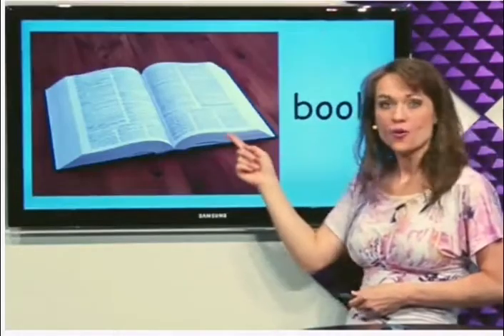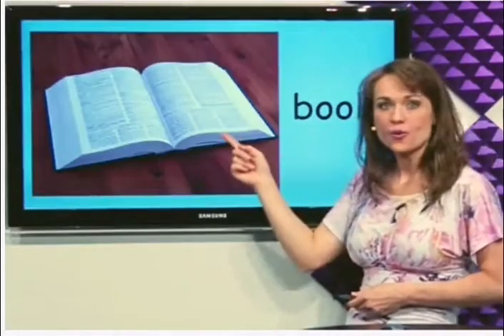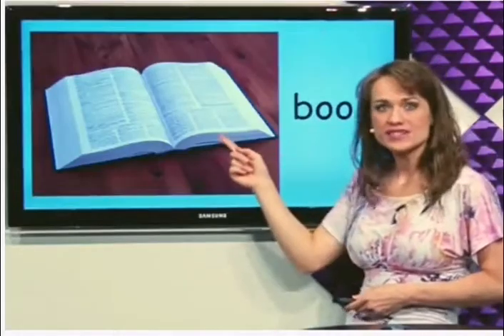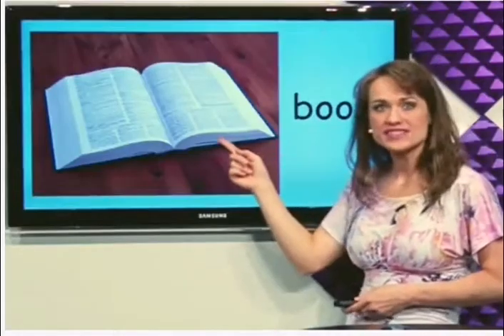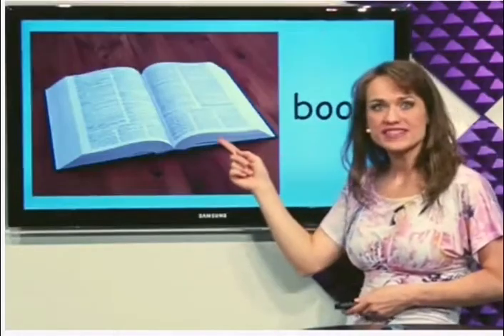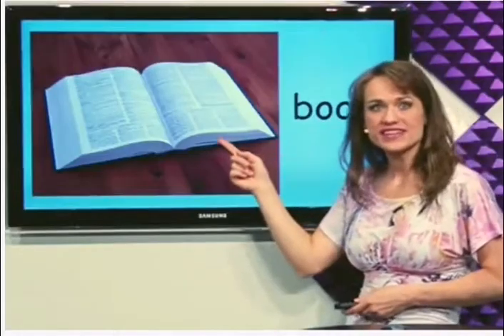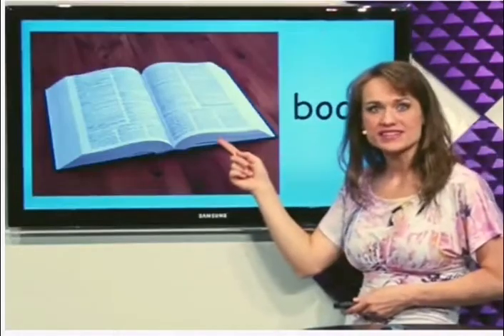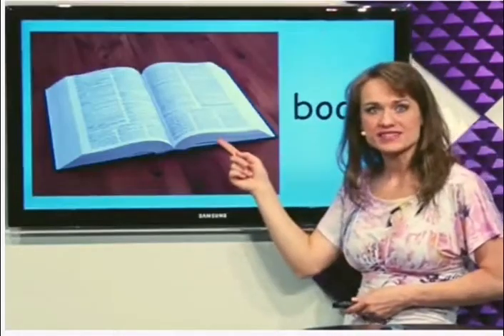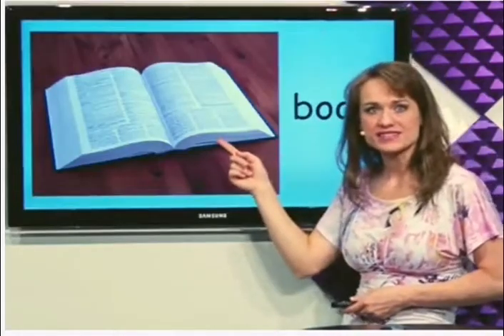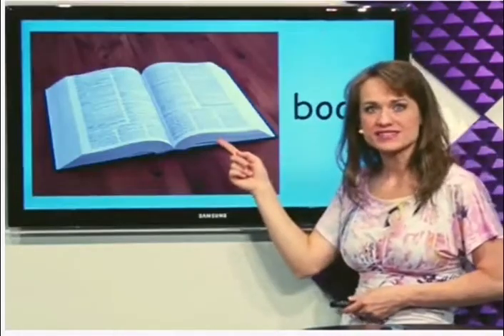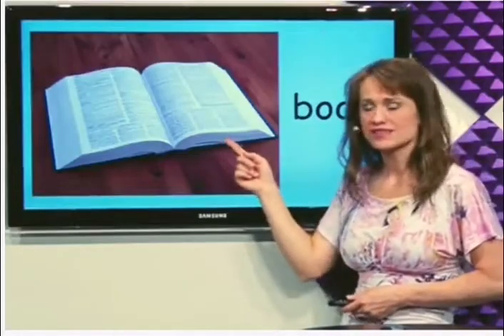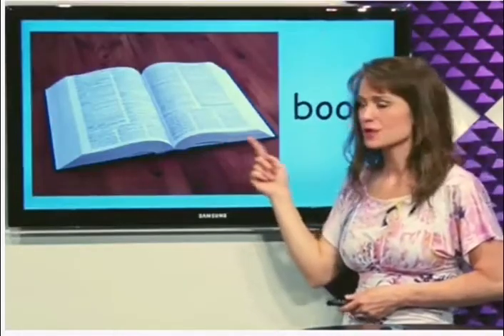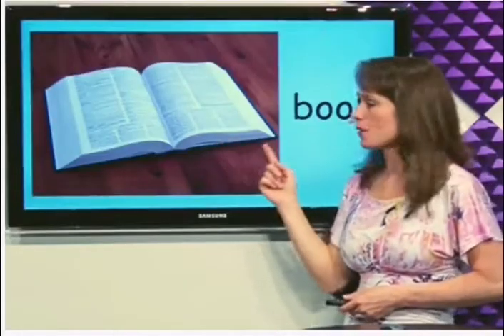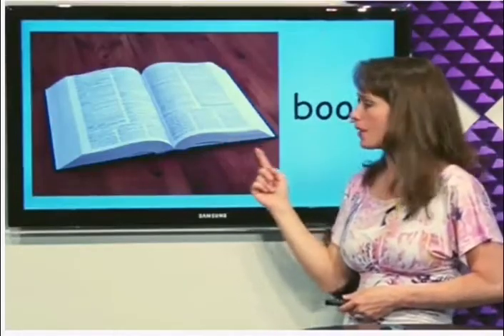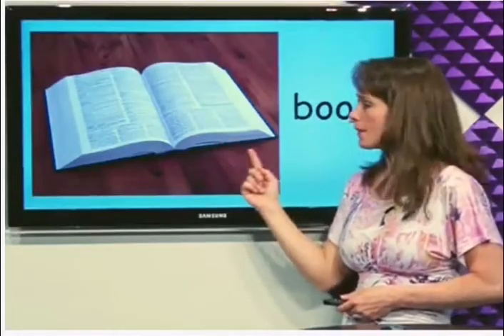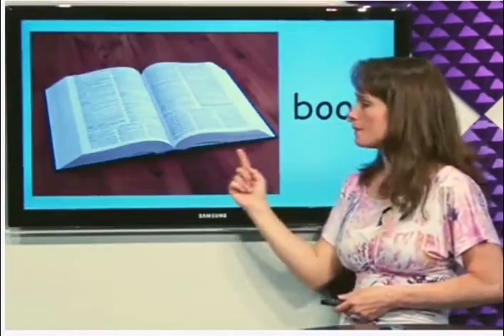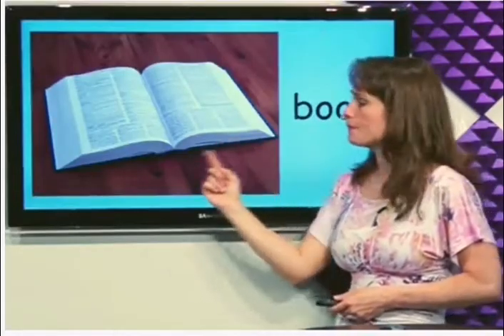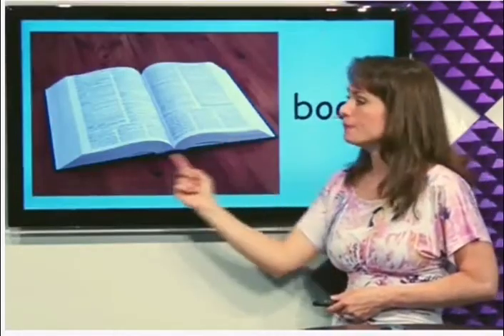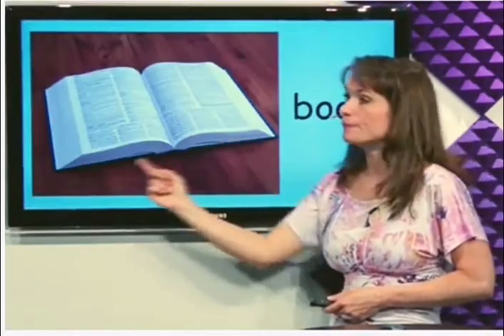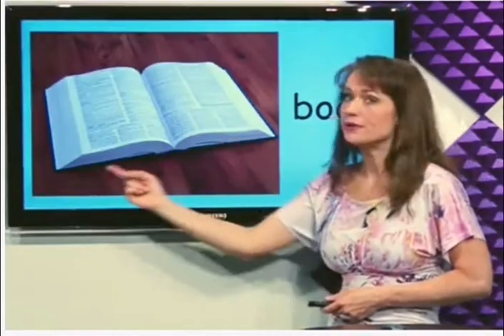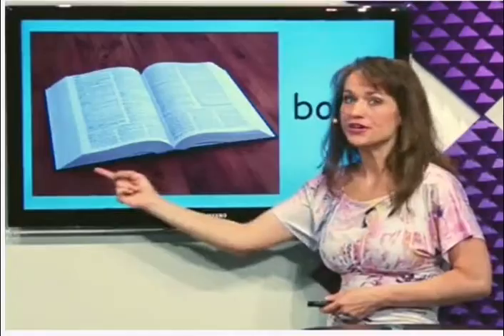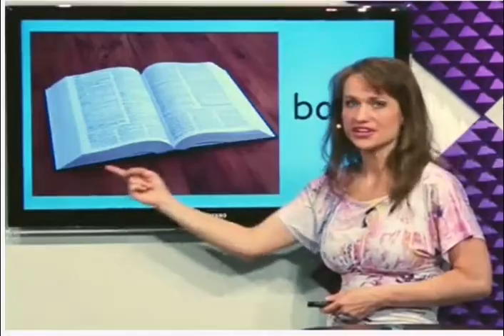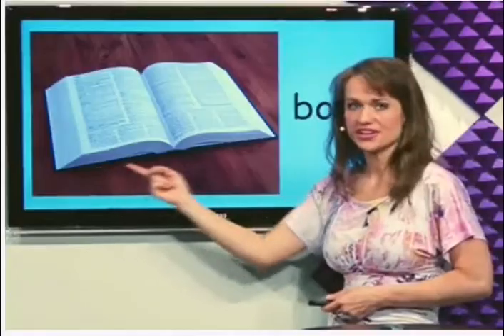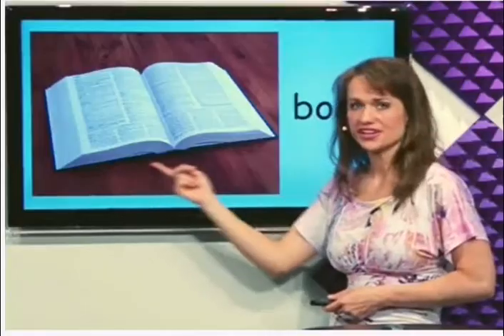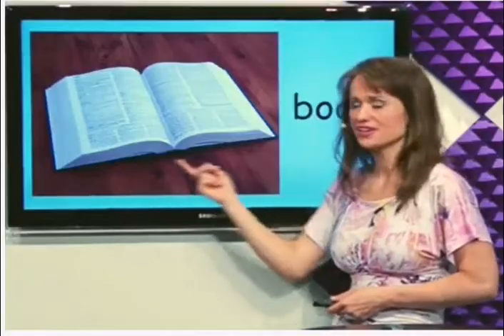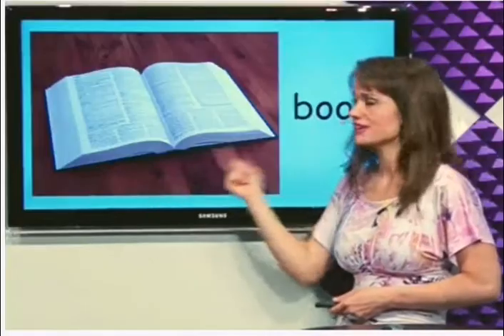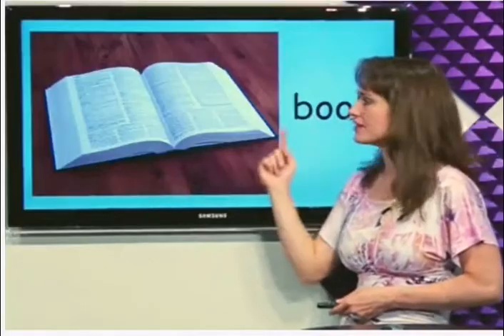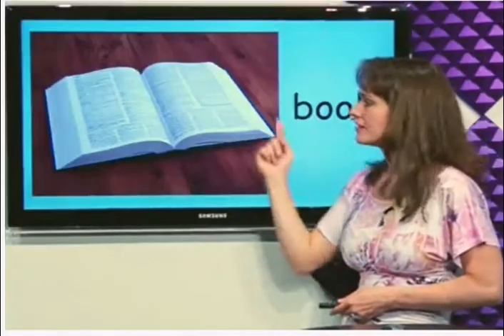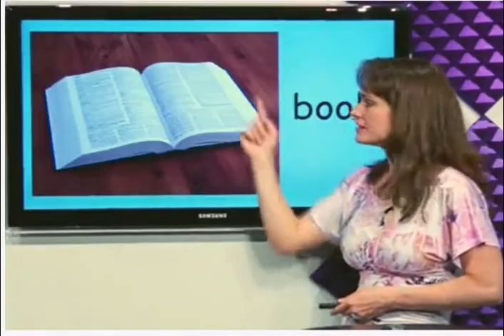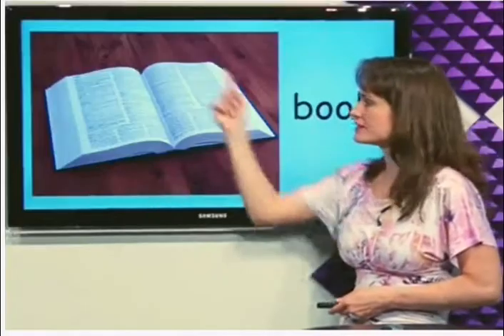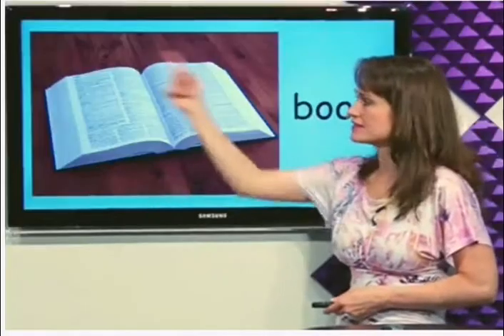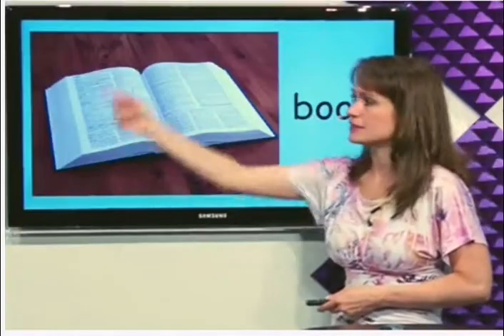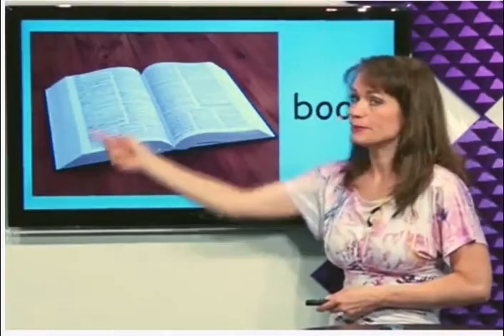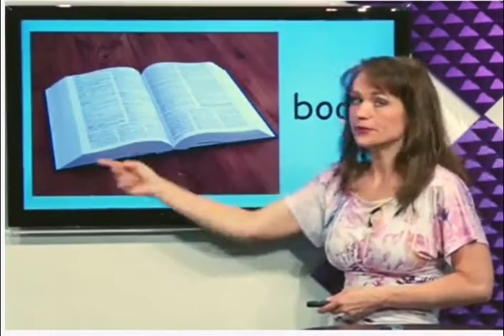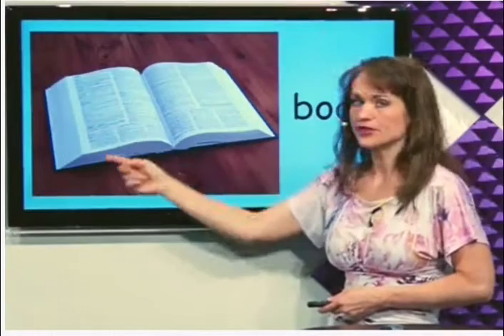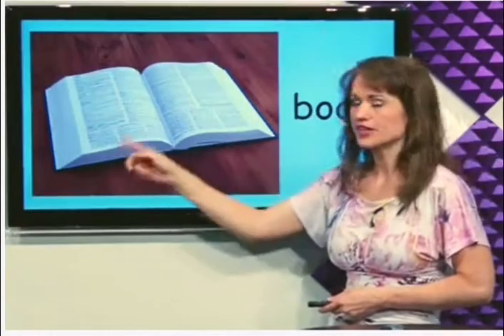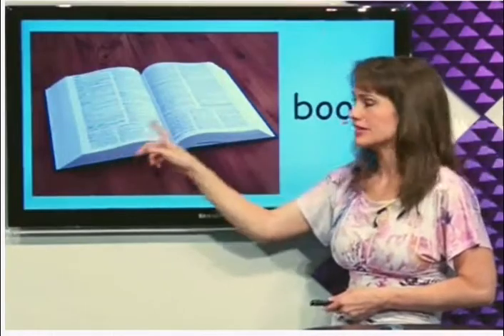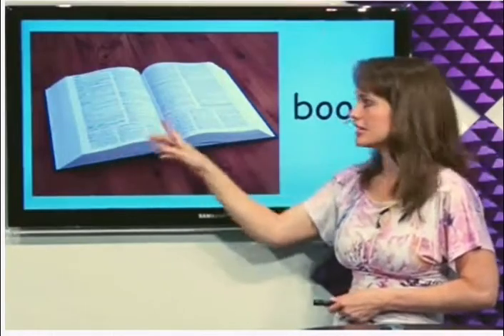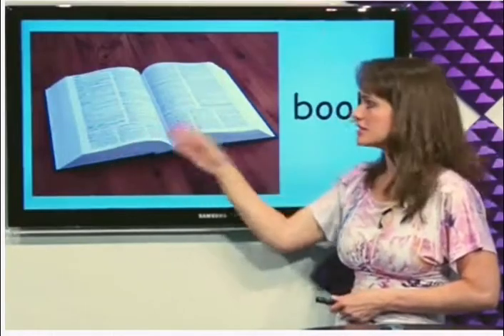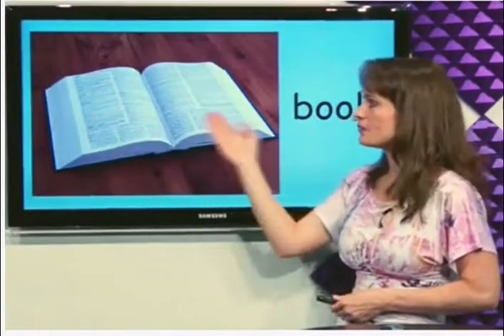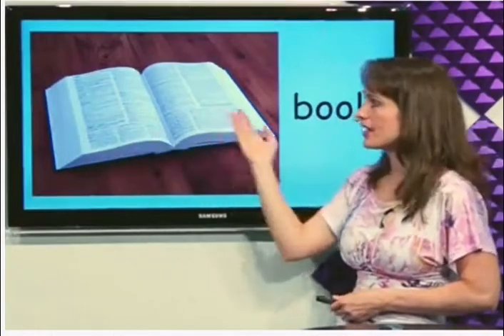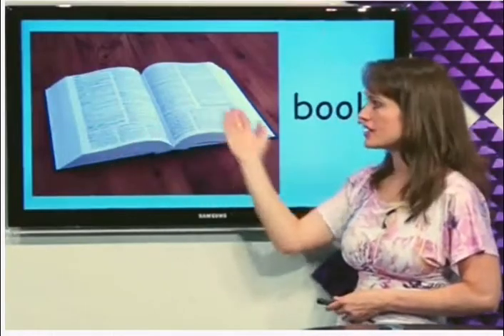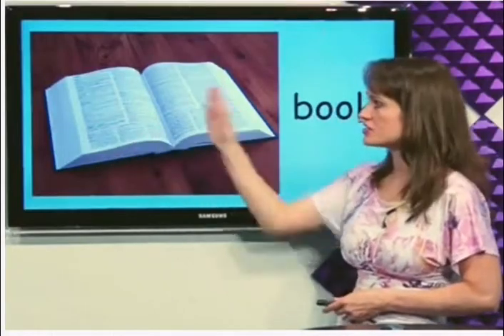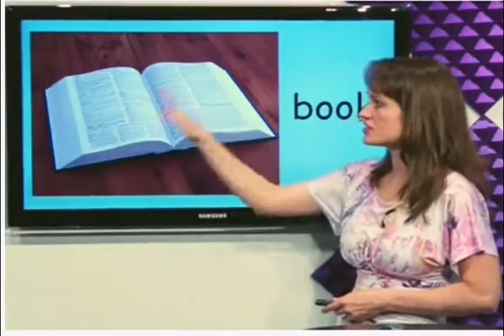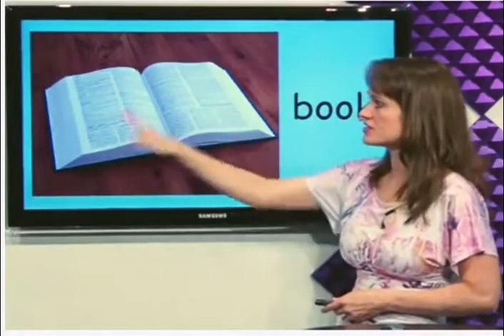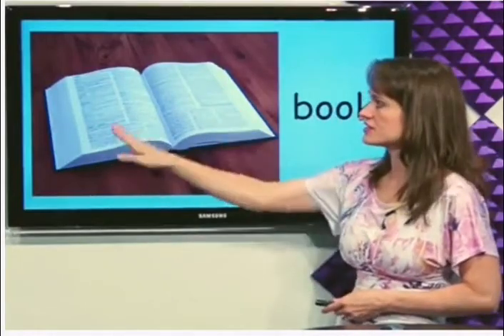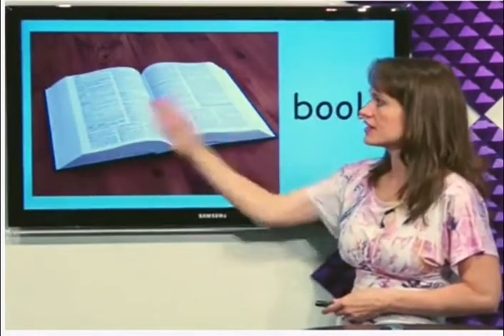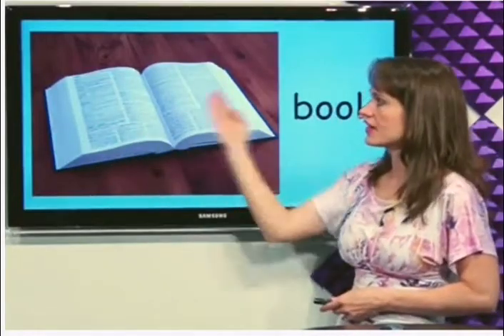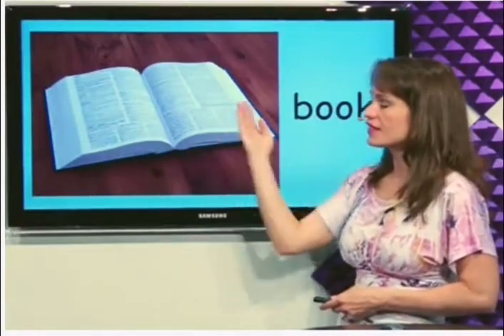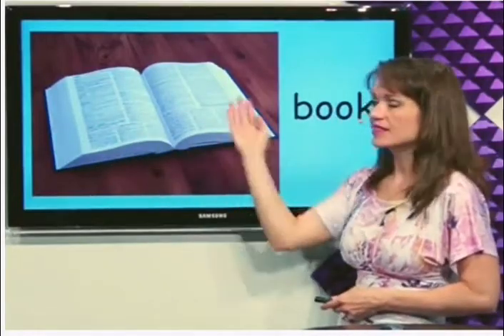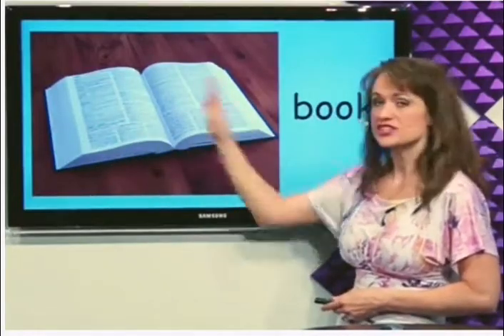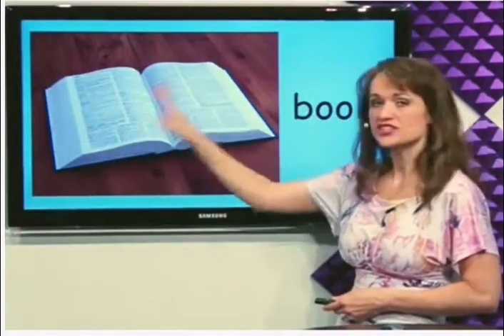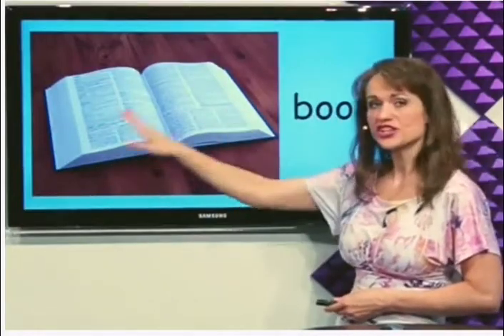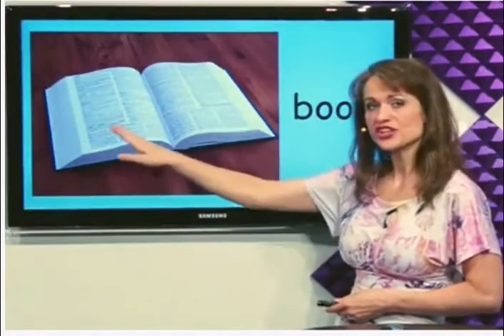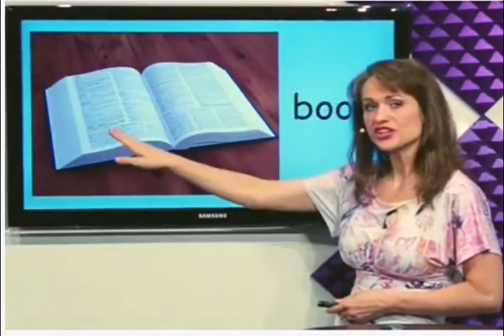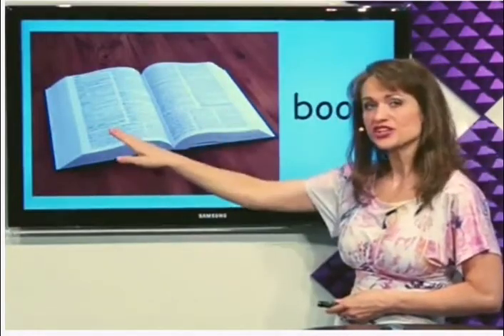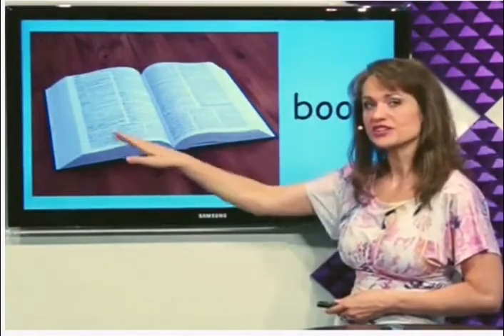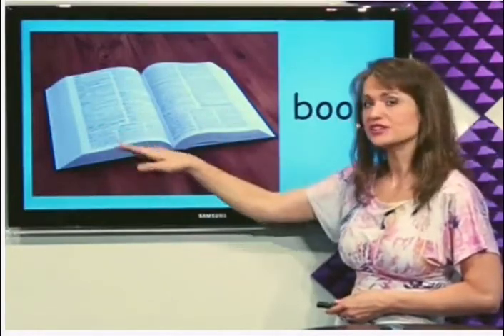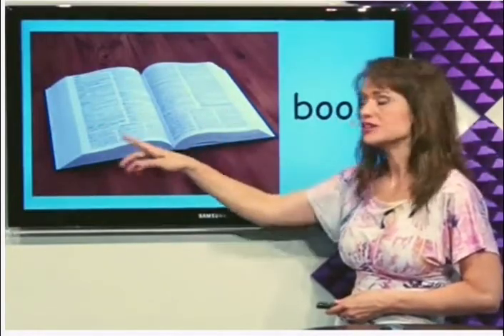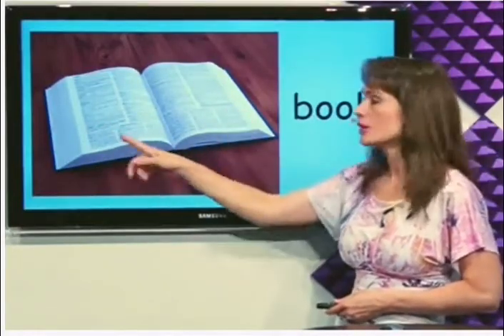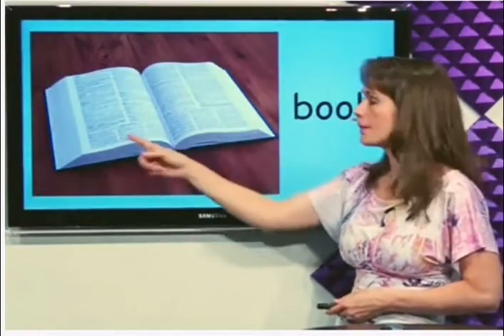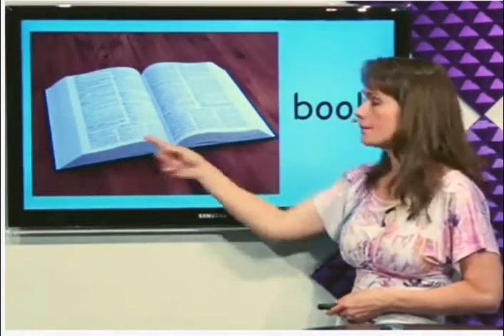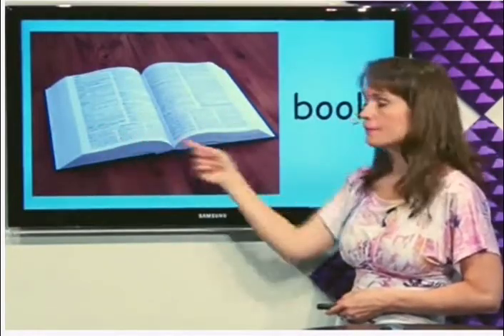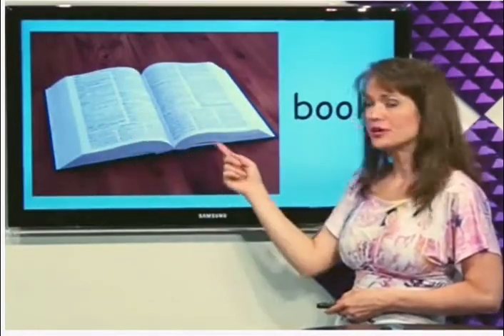What's this? Book. This is a book and it has pages that turn. Book.